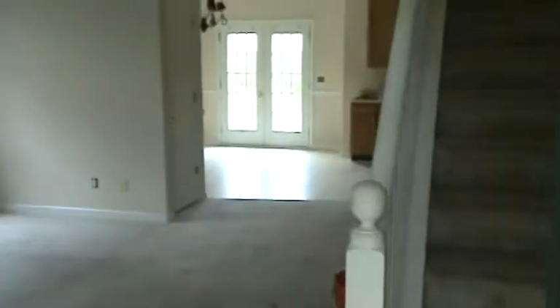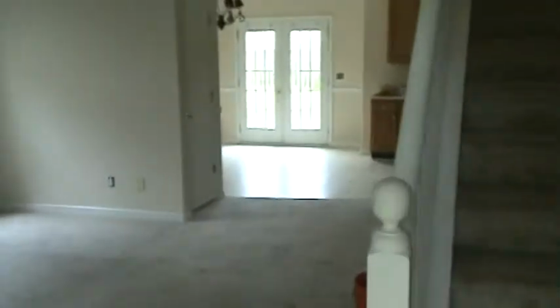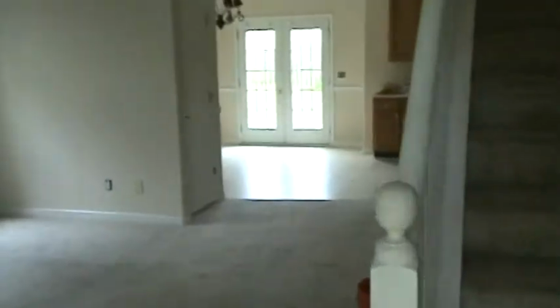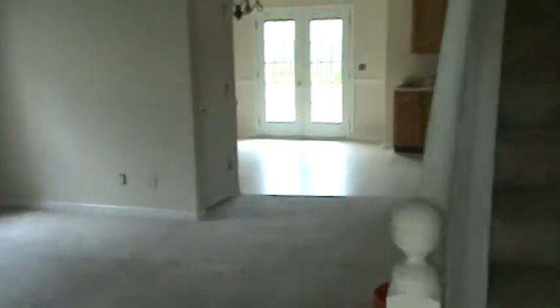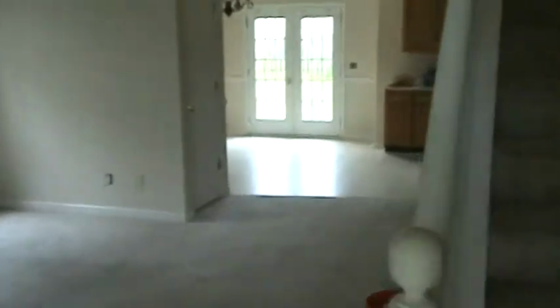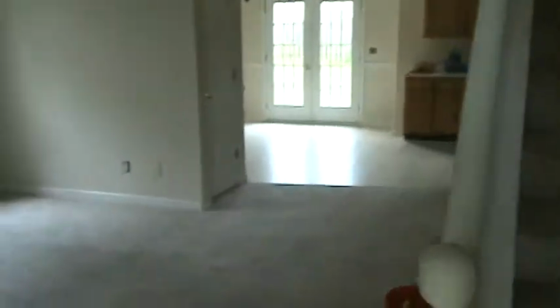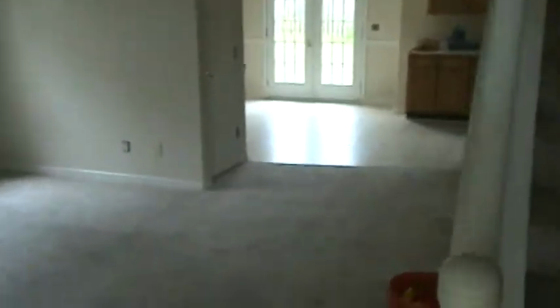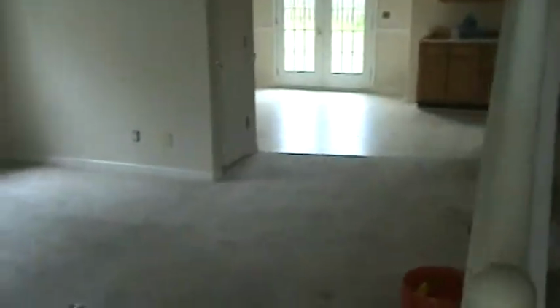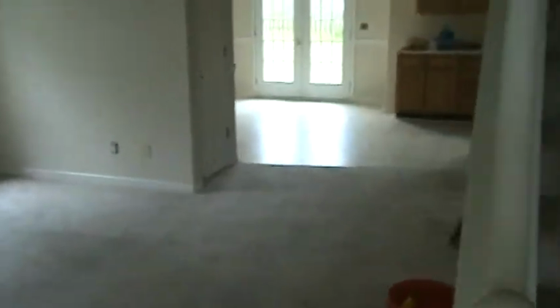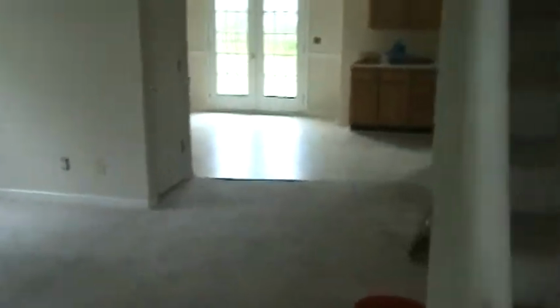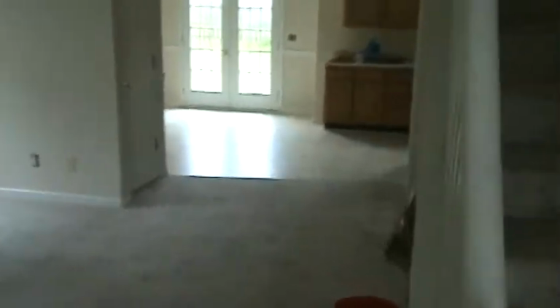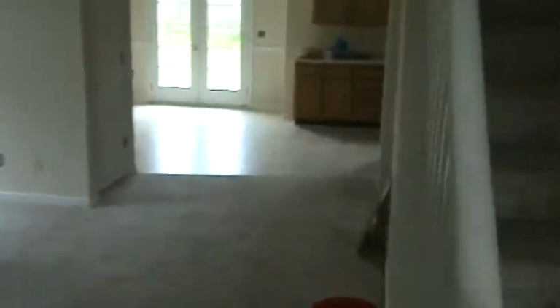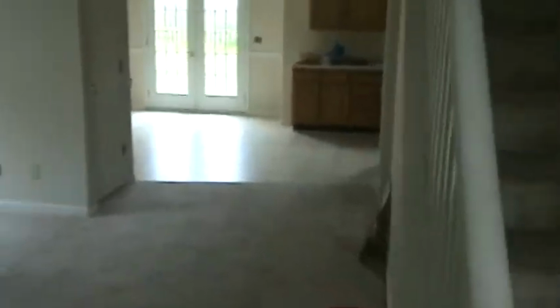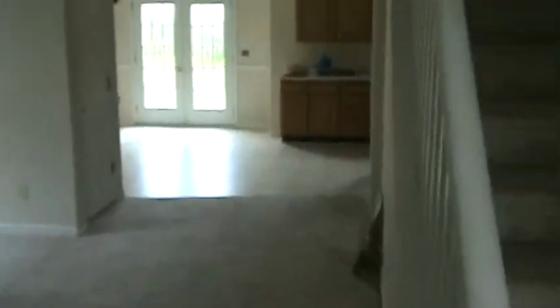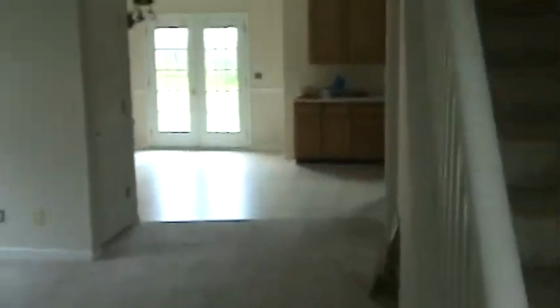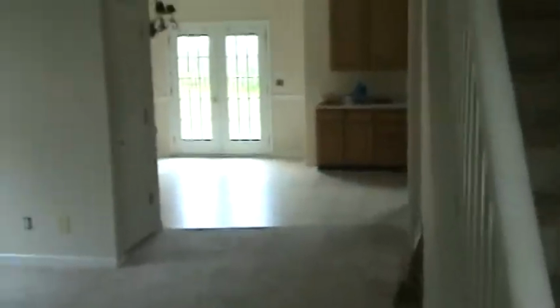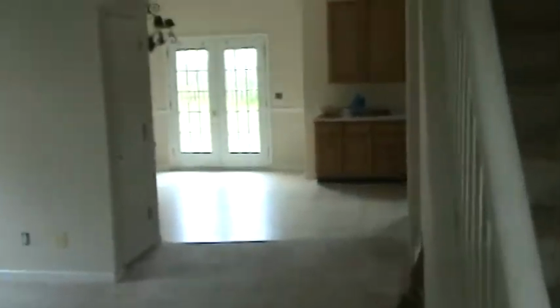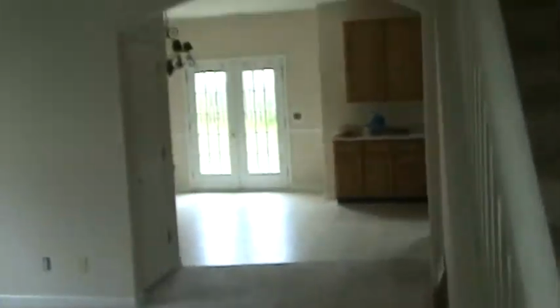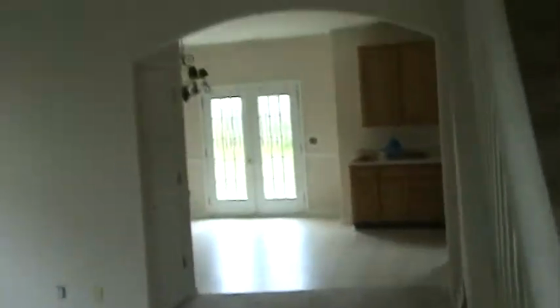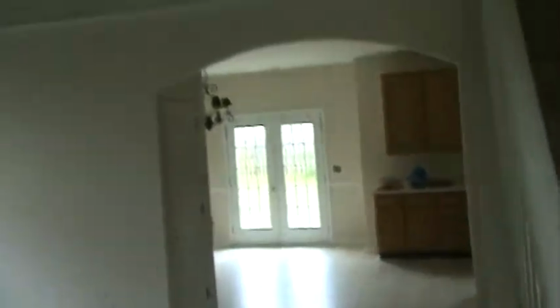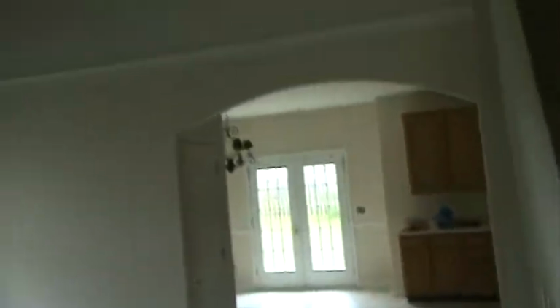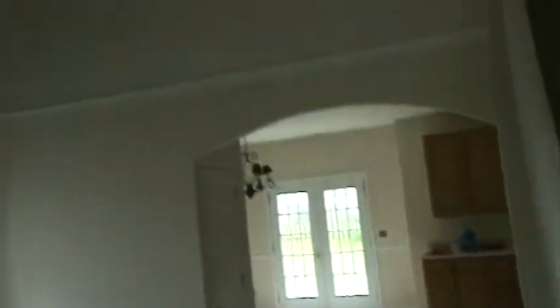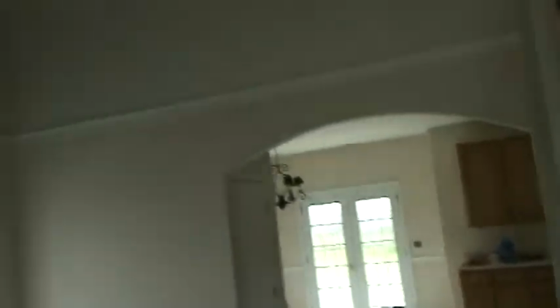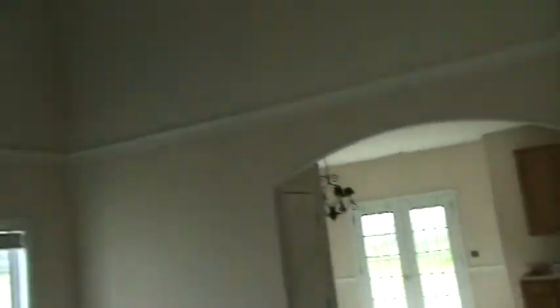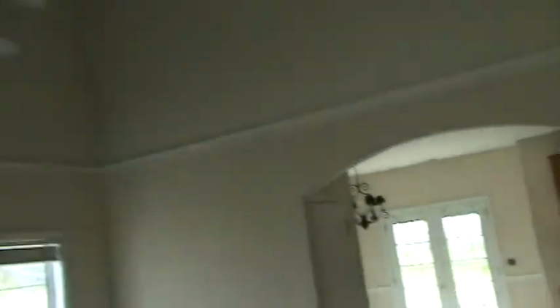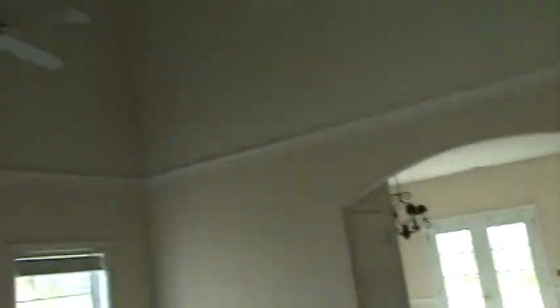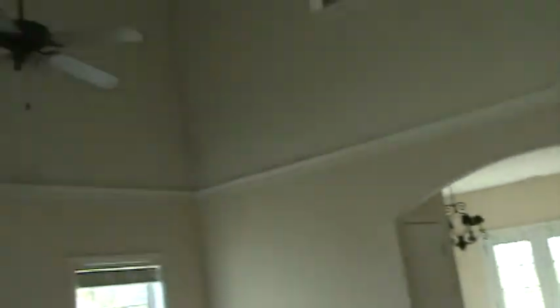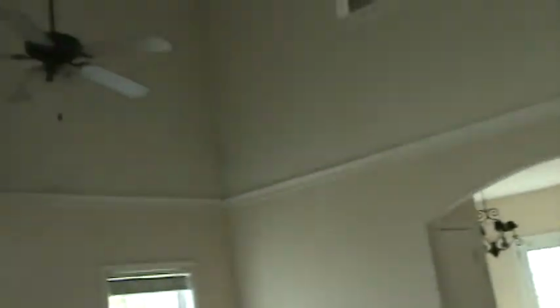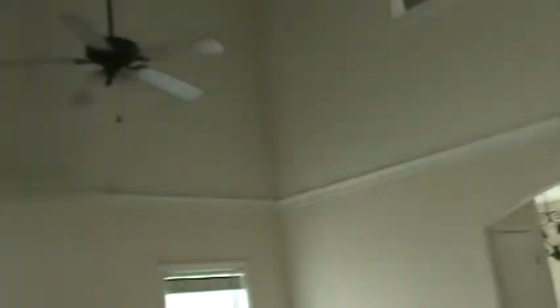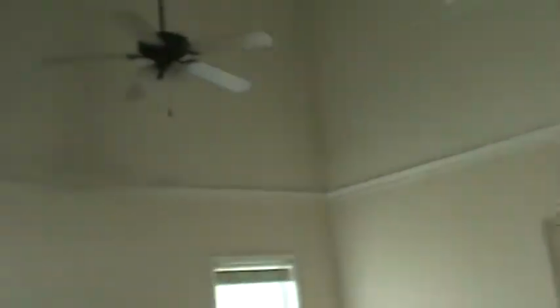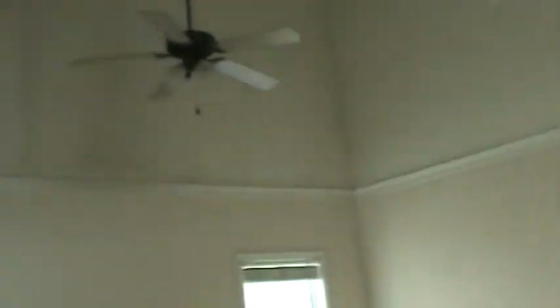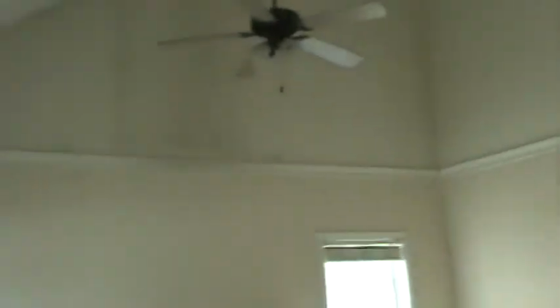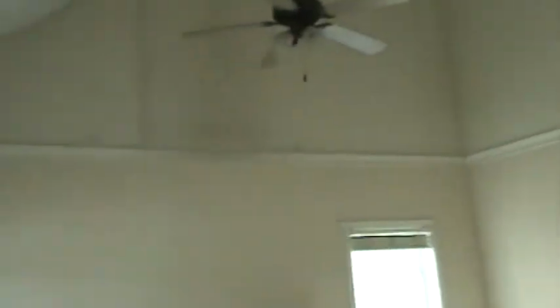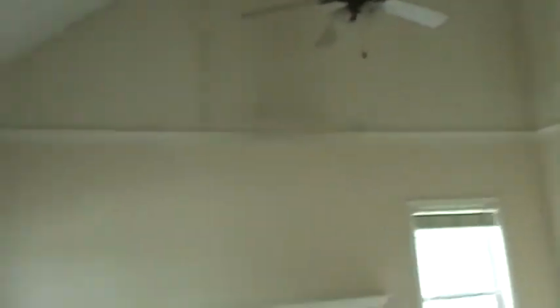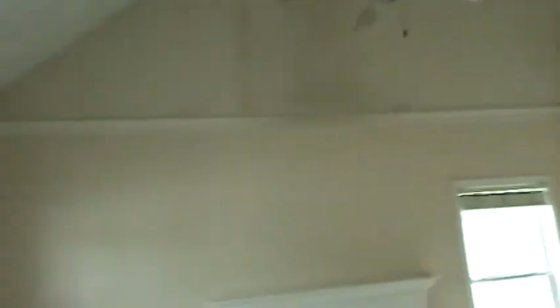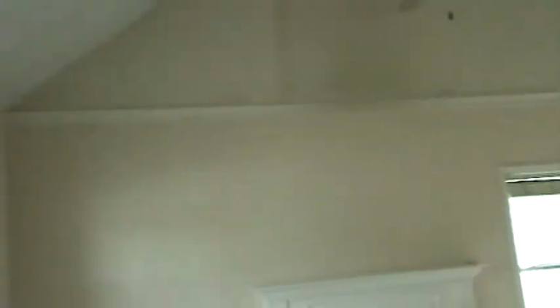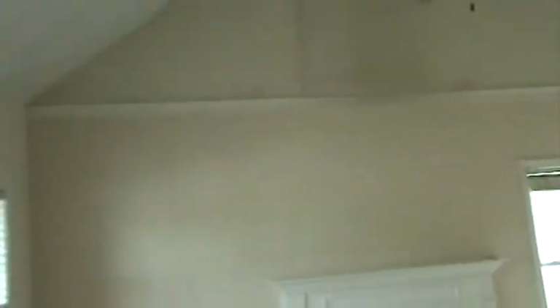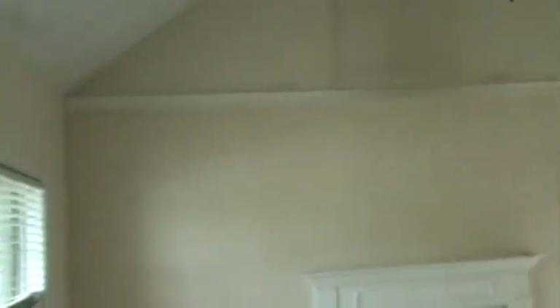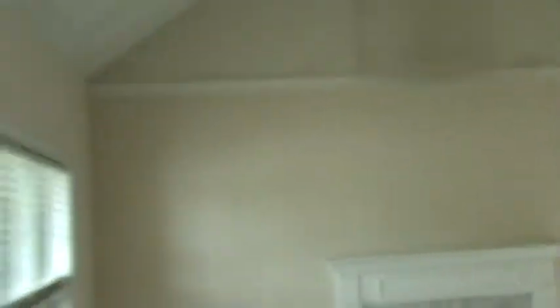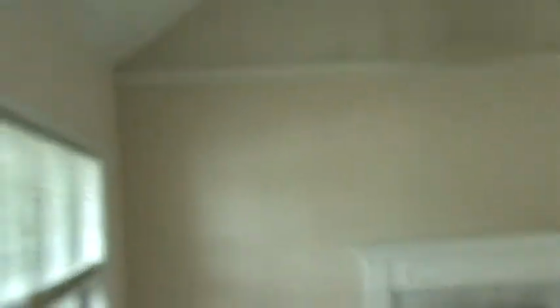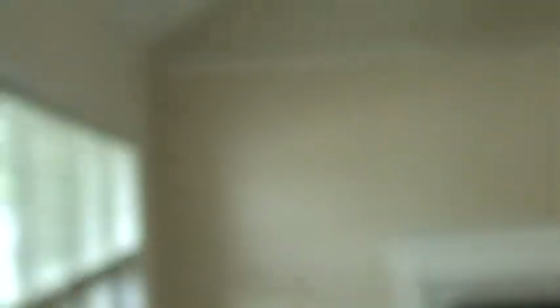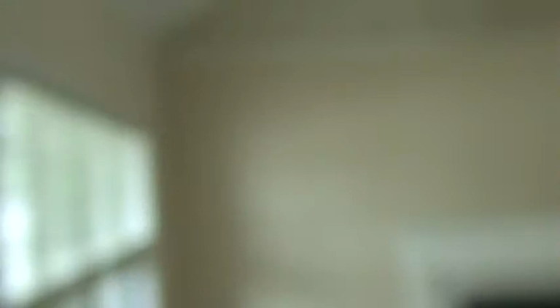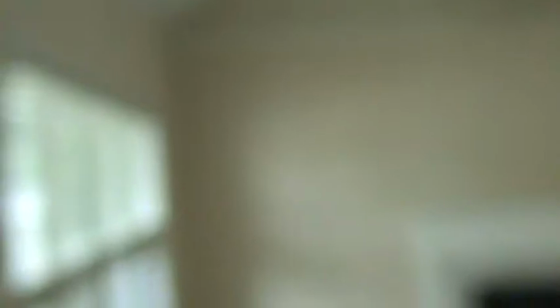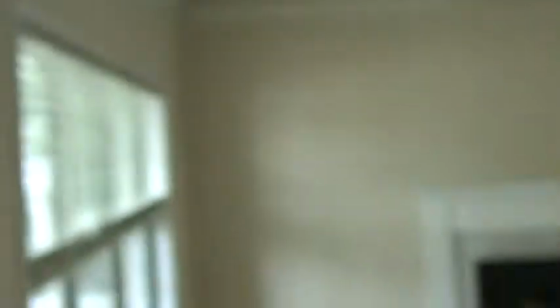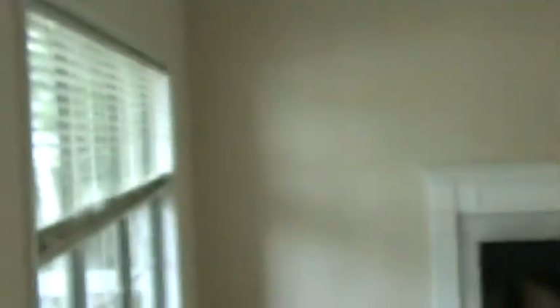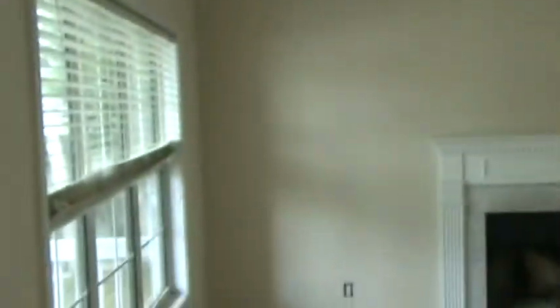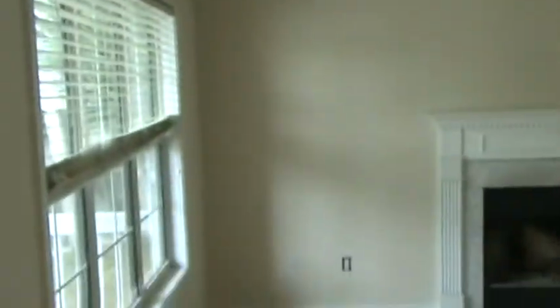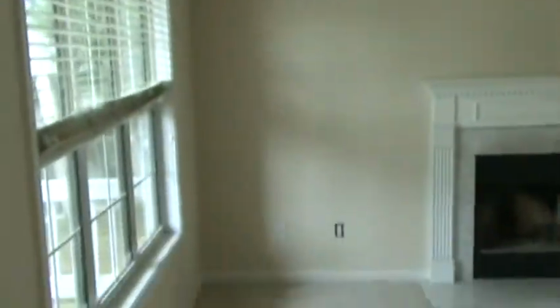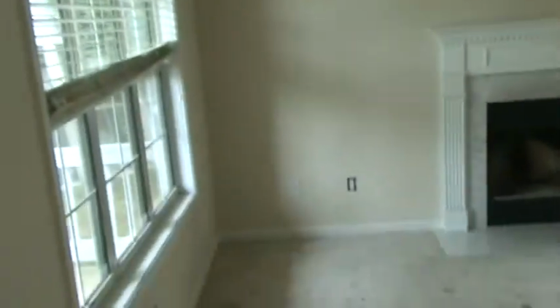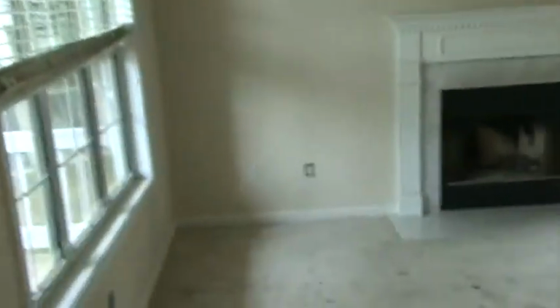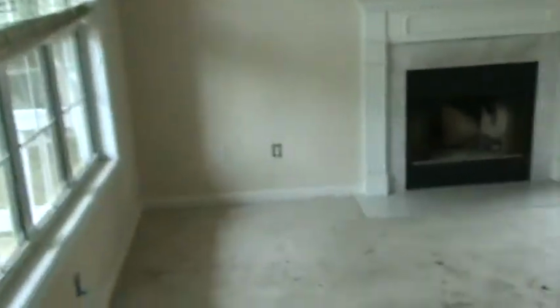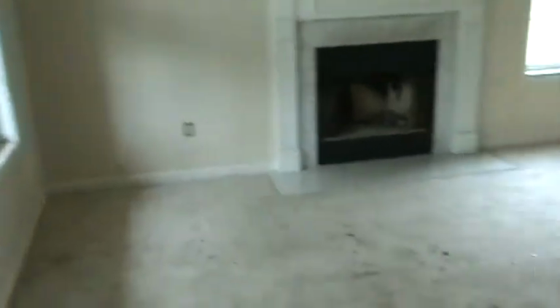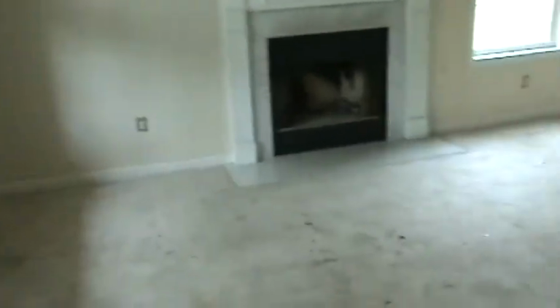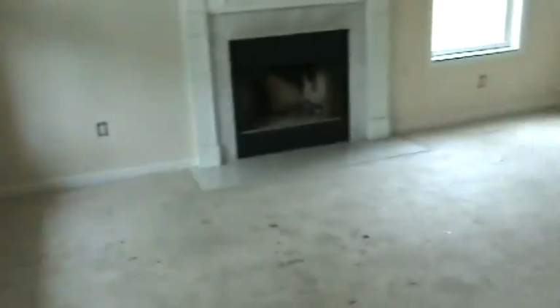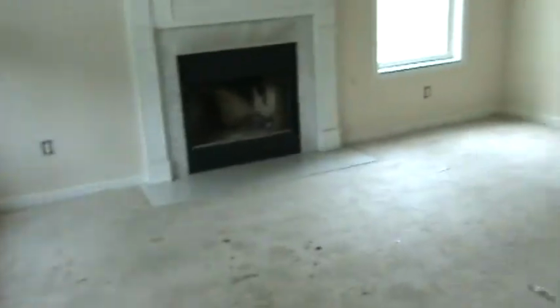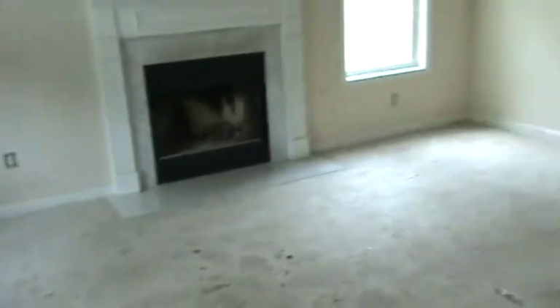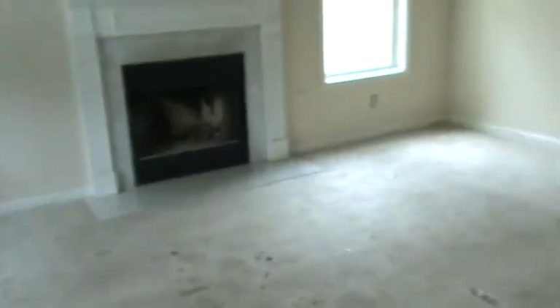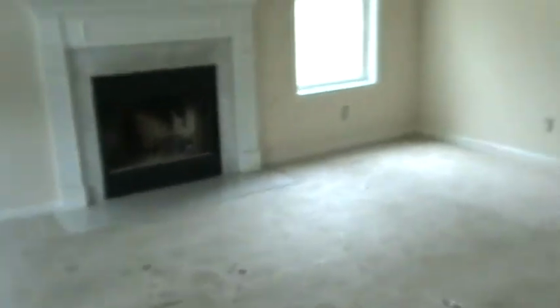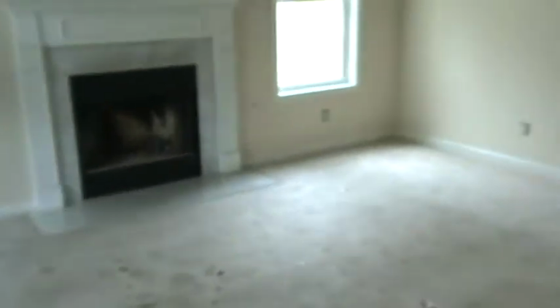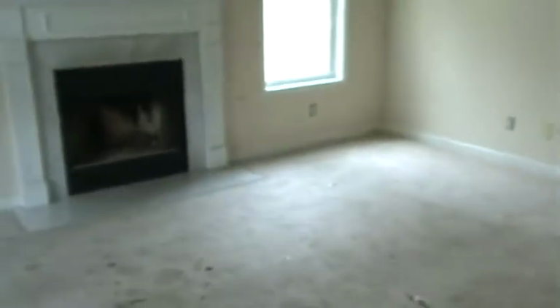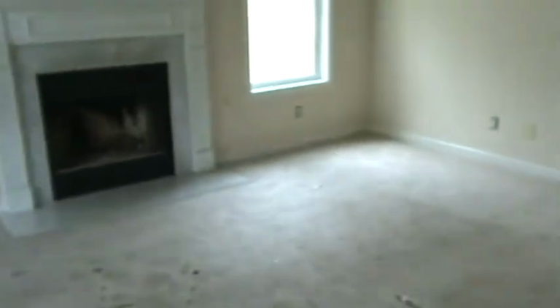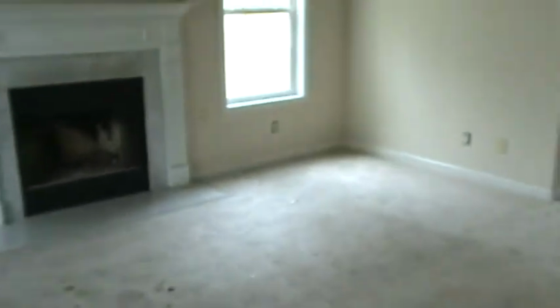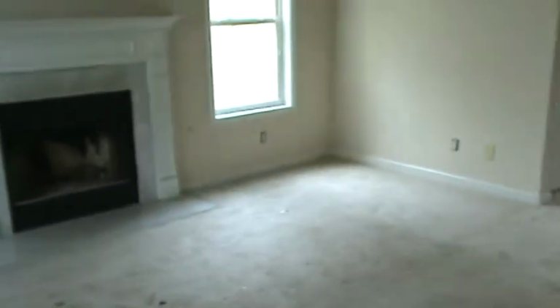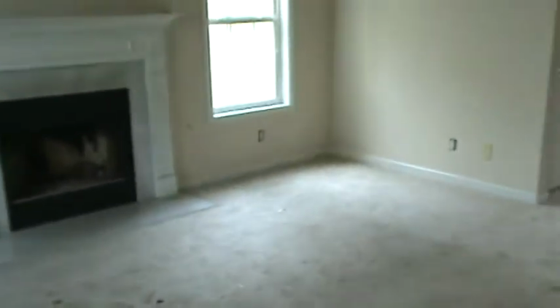Hello again, this is Andy. Welcome back to another quickie Andy Andy video. This property is an interesting one.